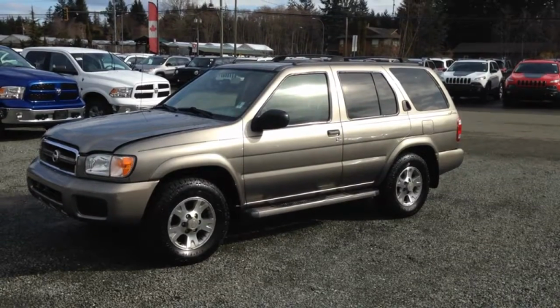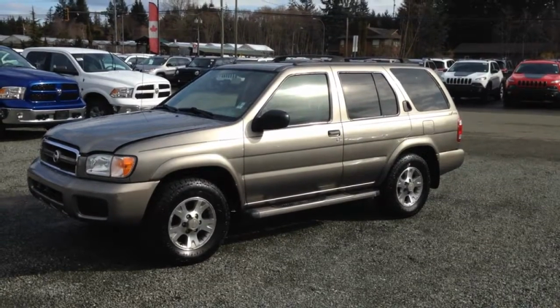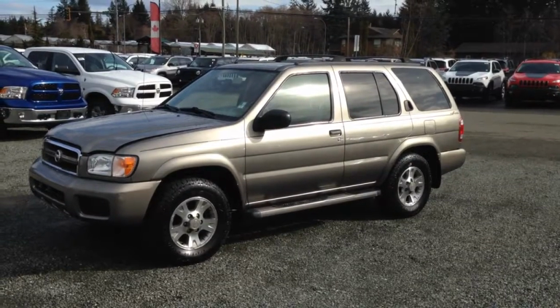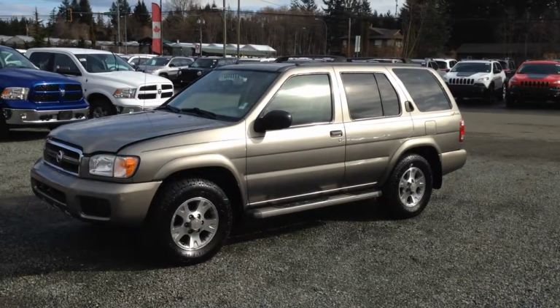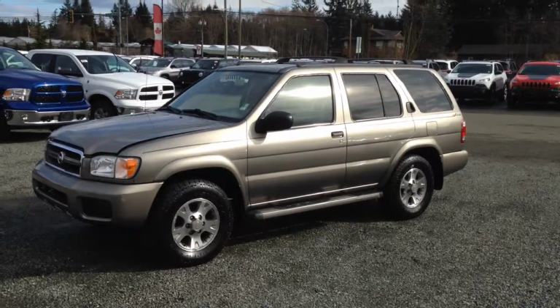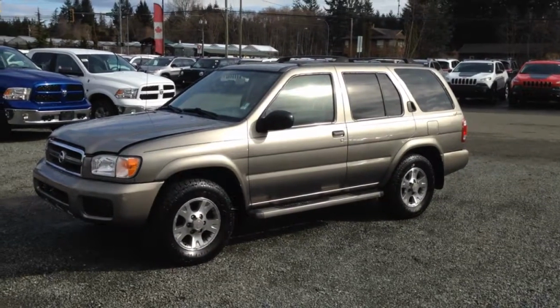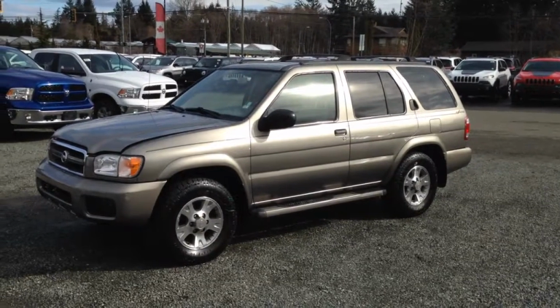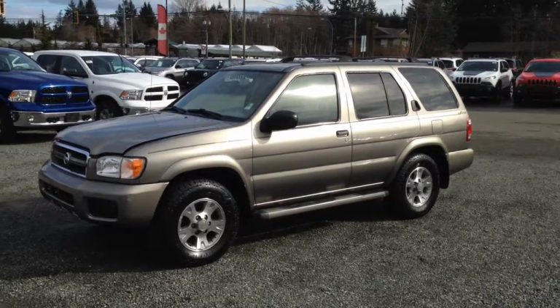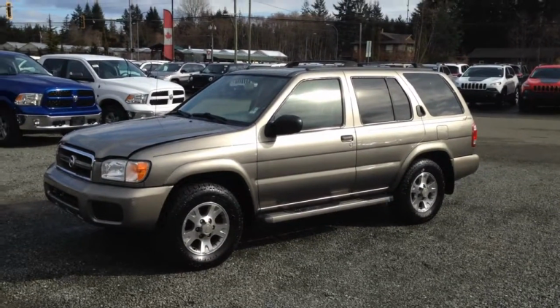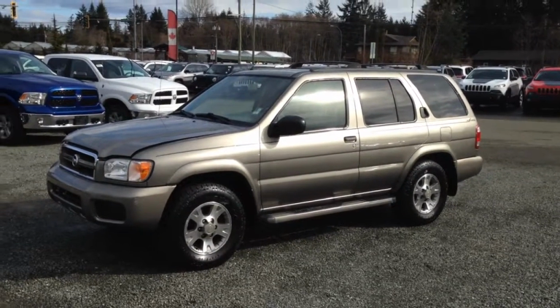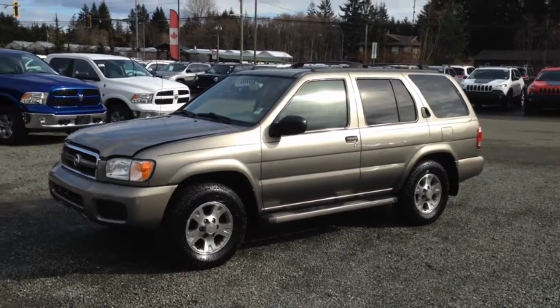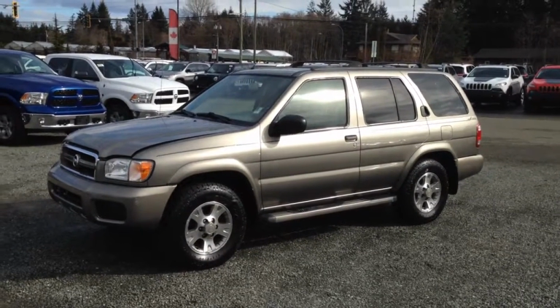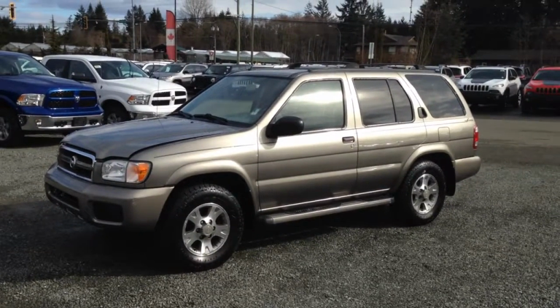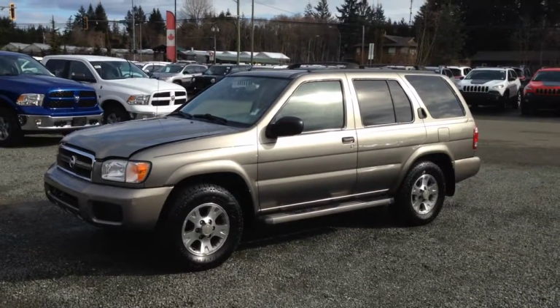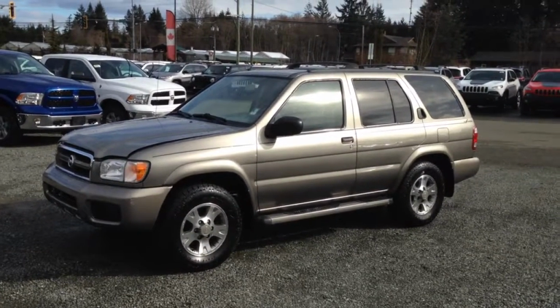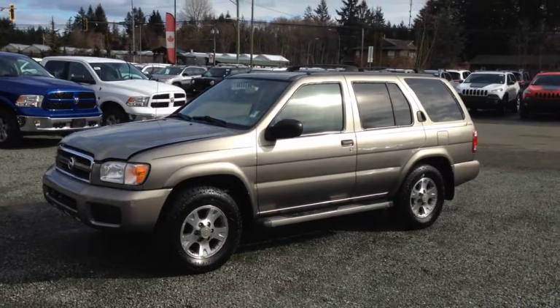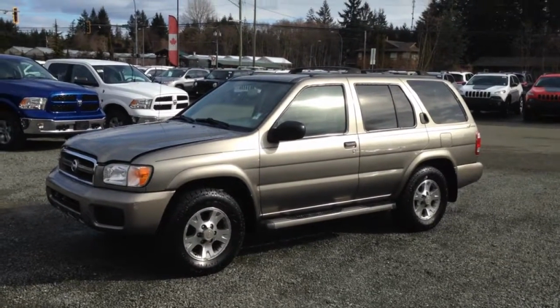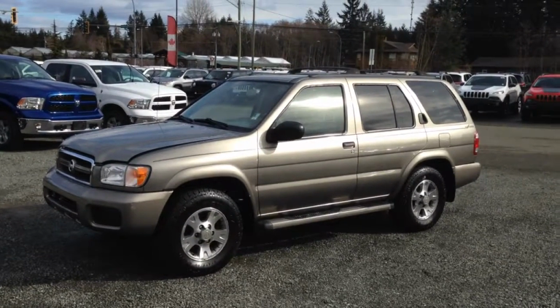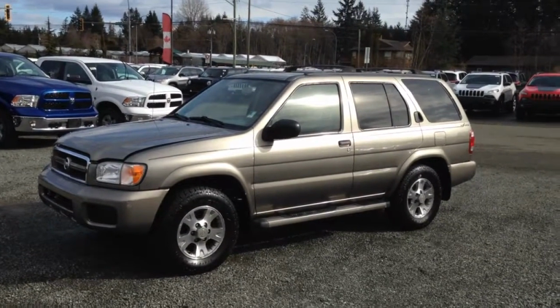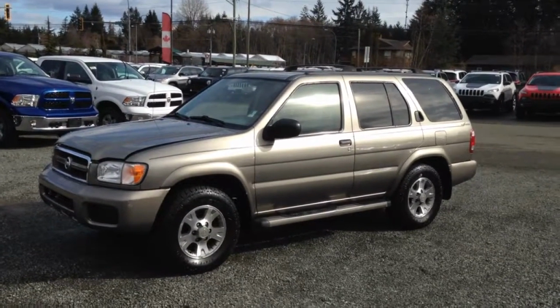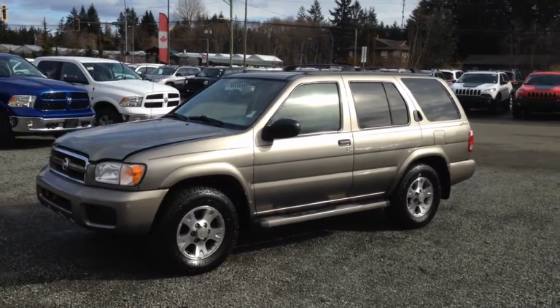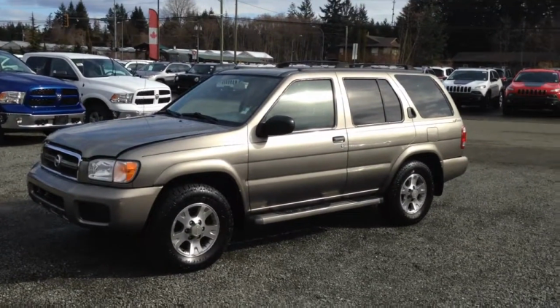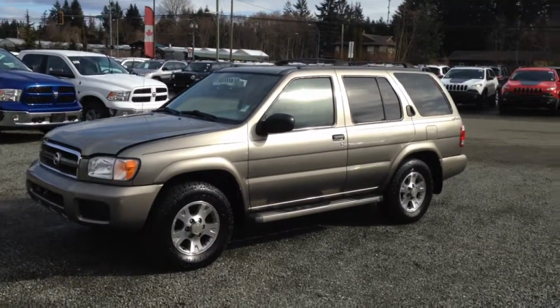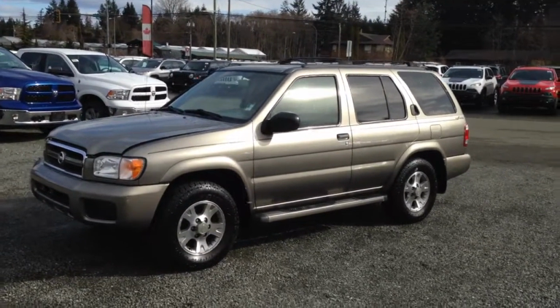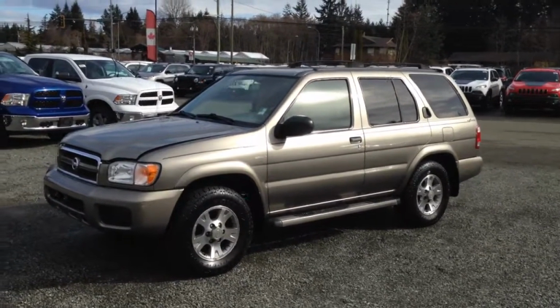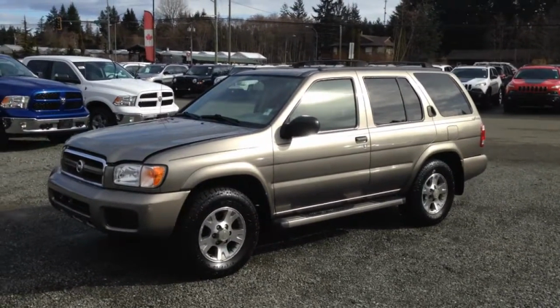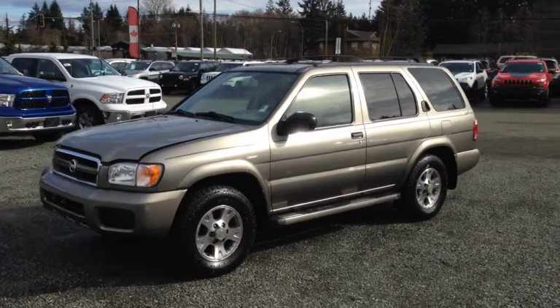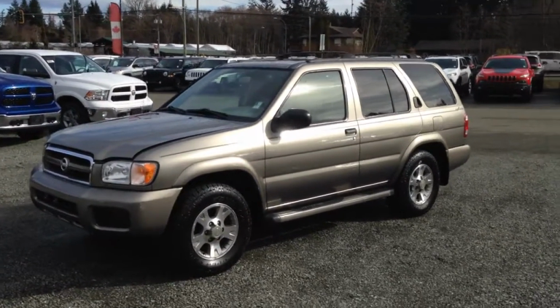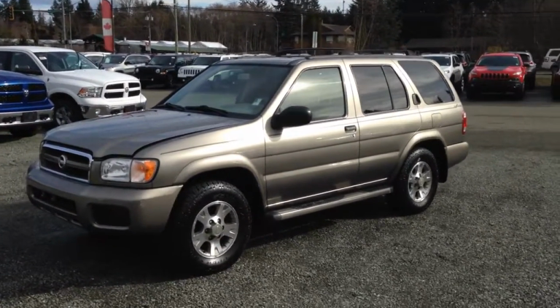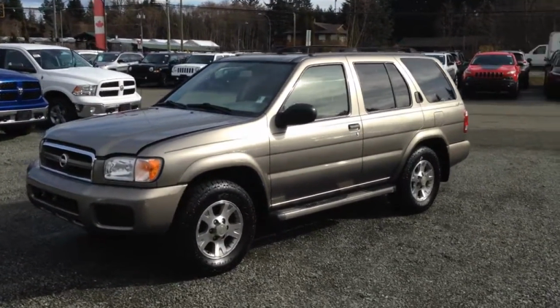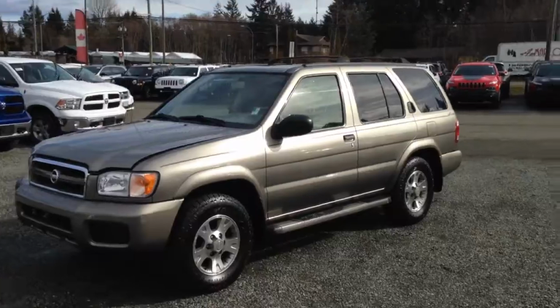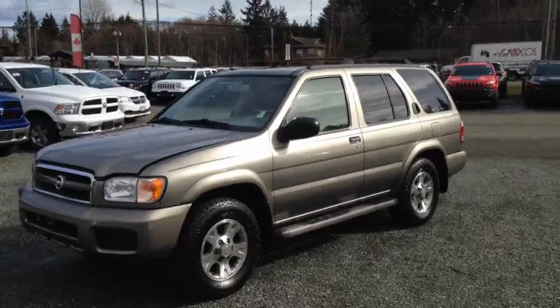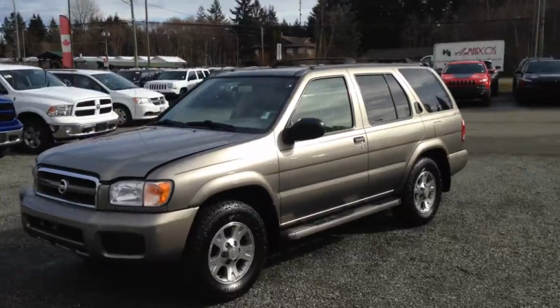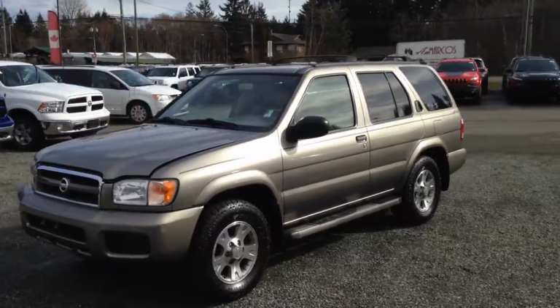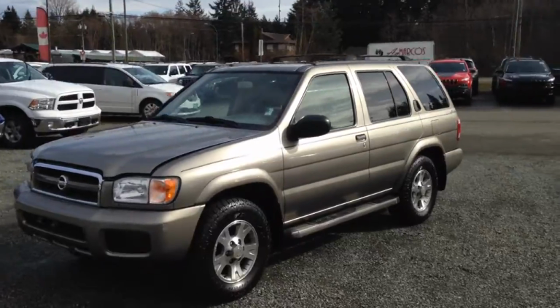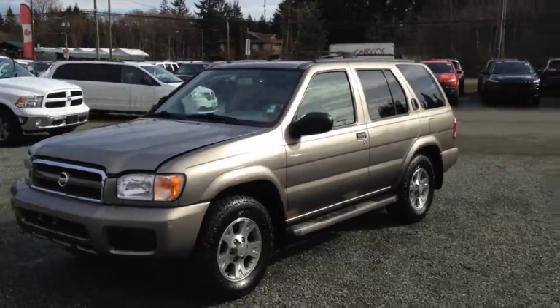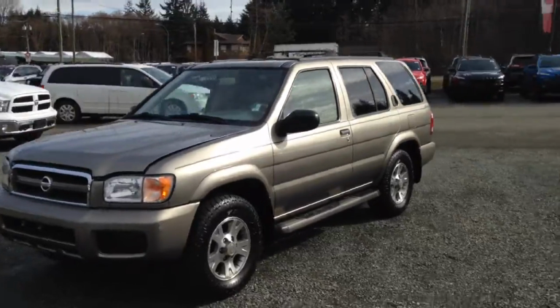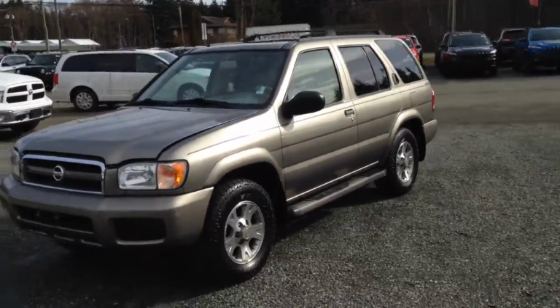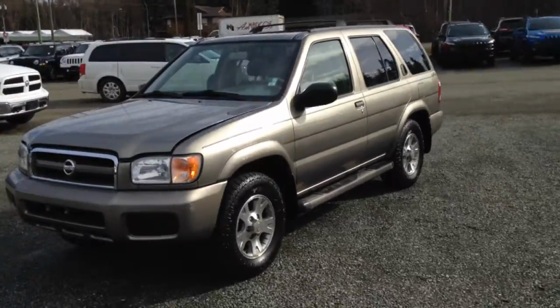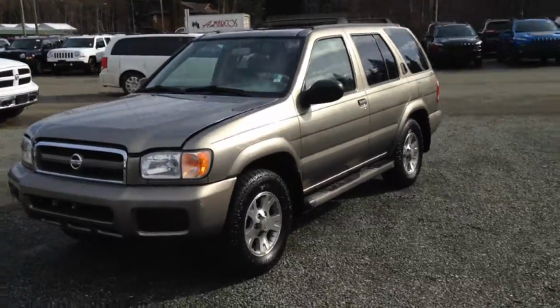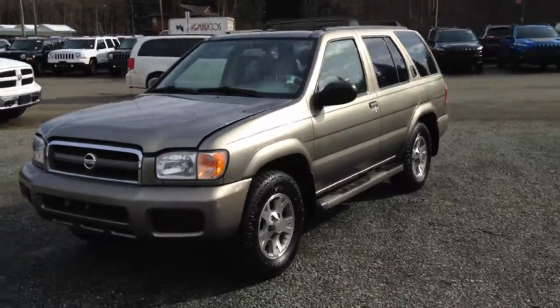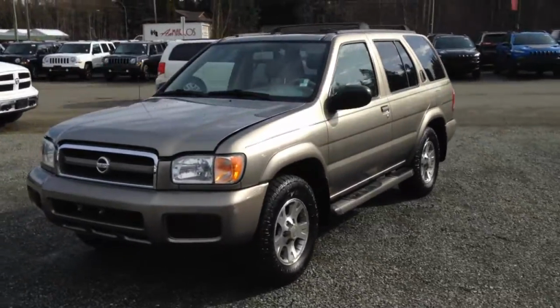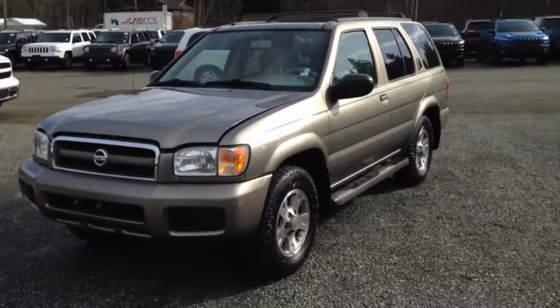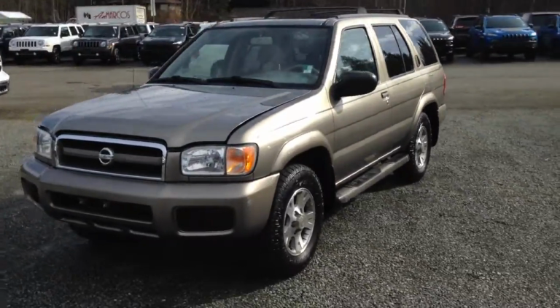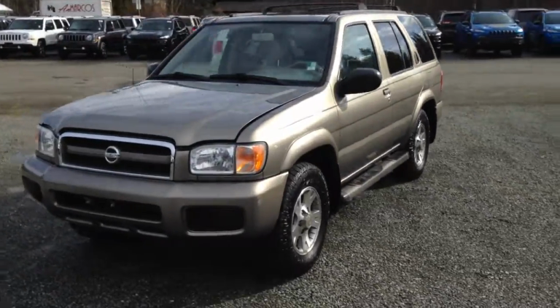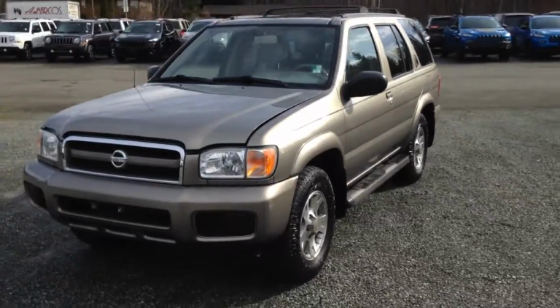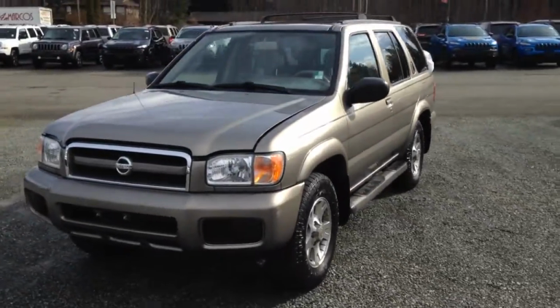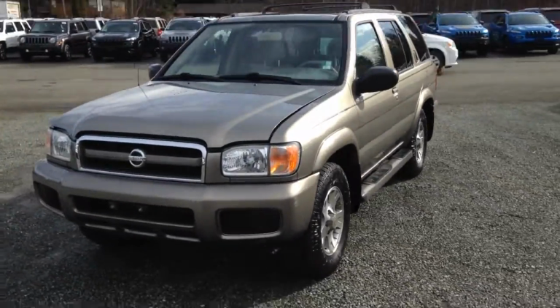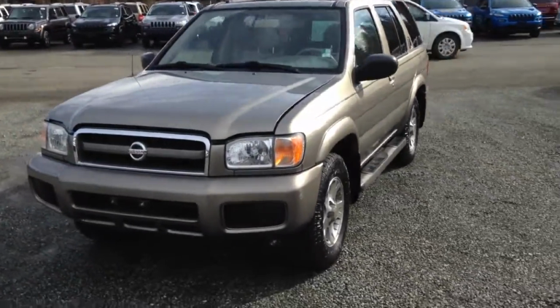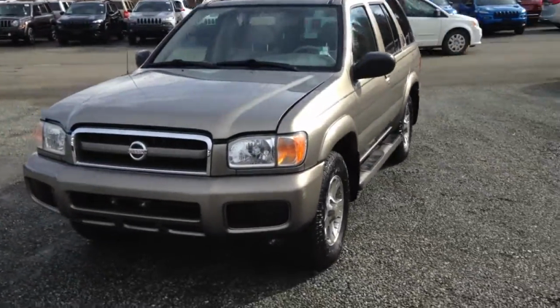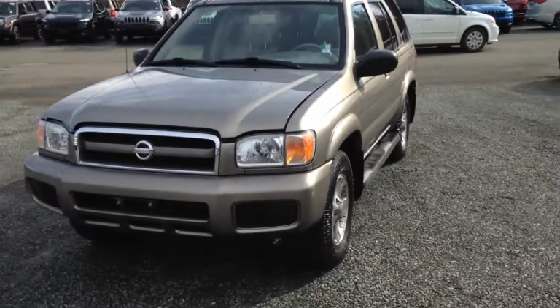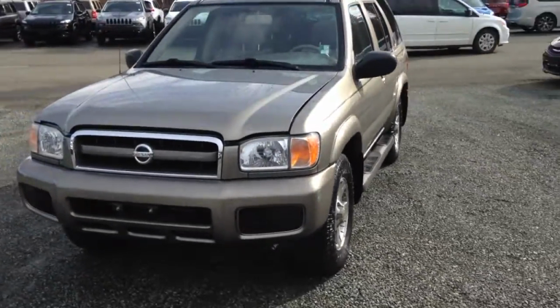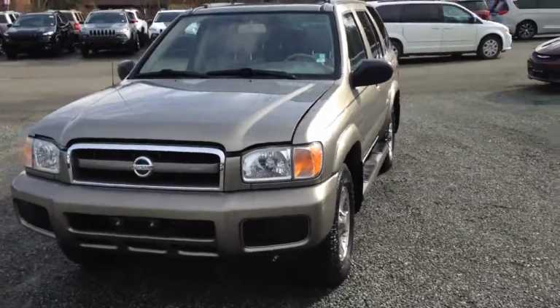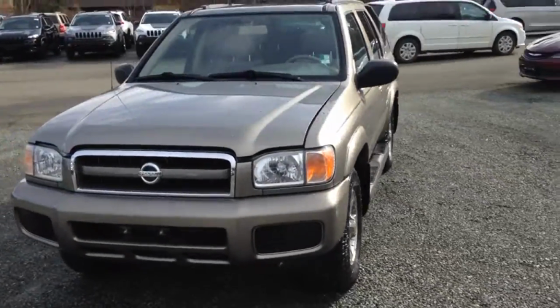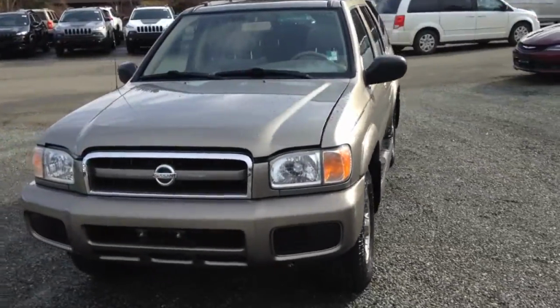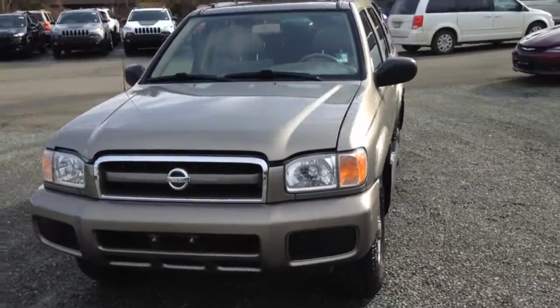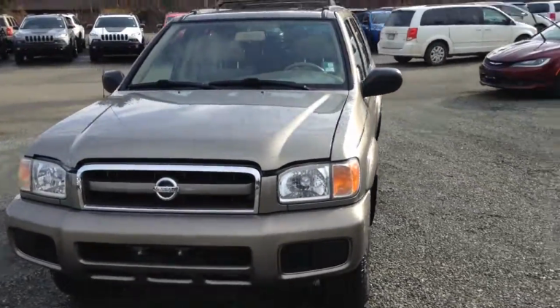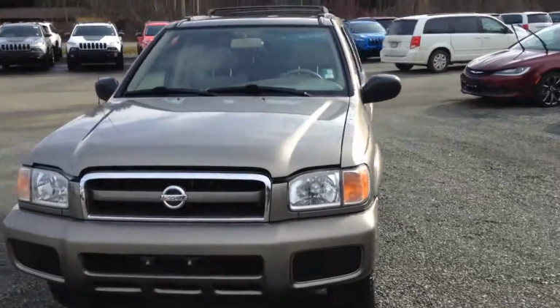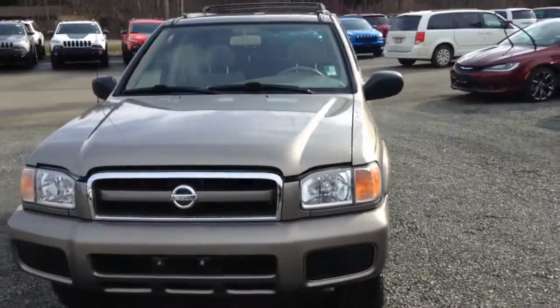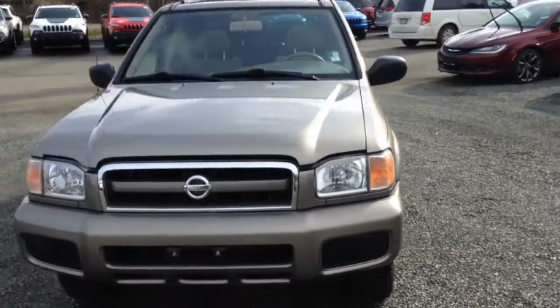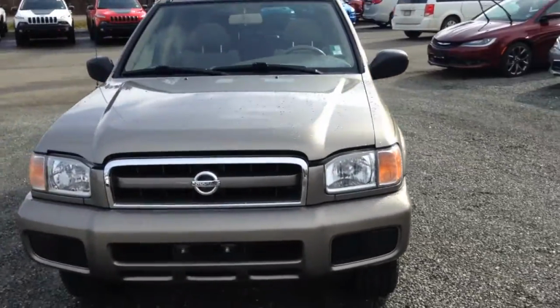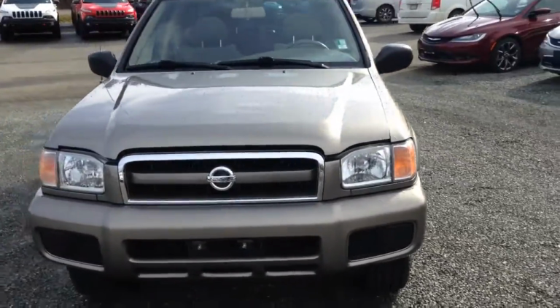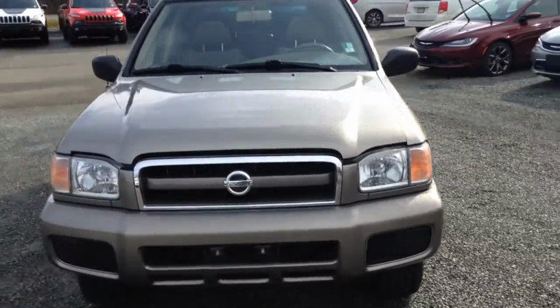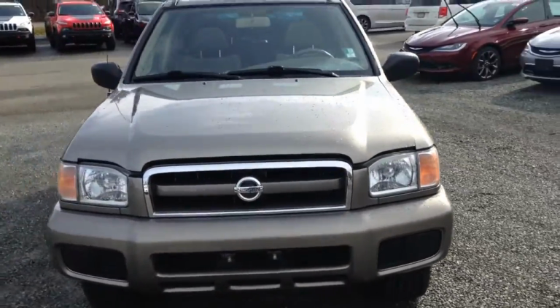Hi, it's Kevin Kozlowski from Comox Valley Dodge. This is a 2004 Nissan Pathfinder Chilkoot Edition.